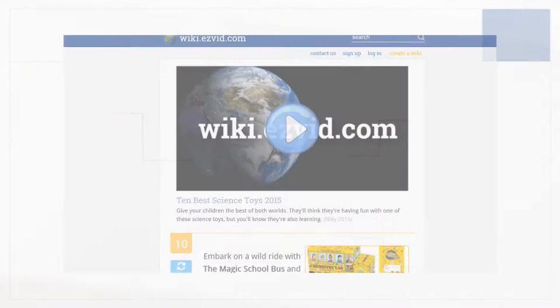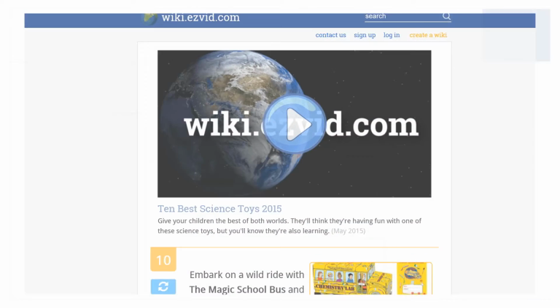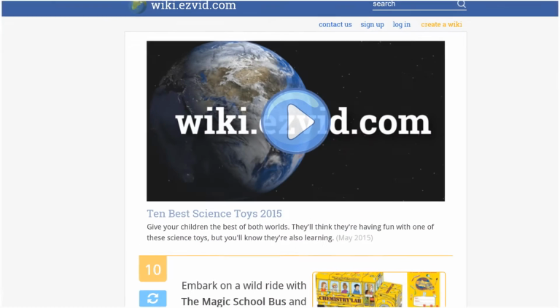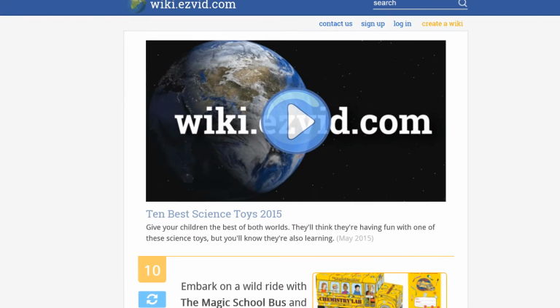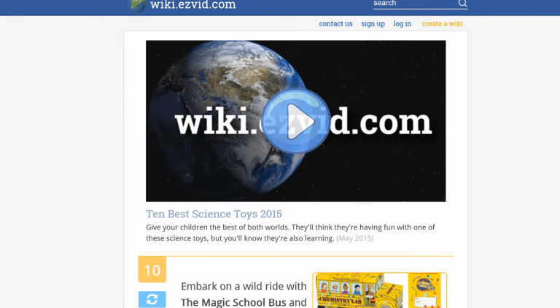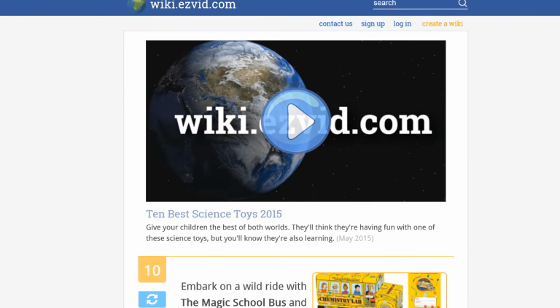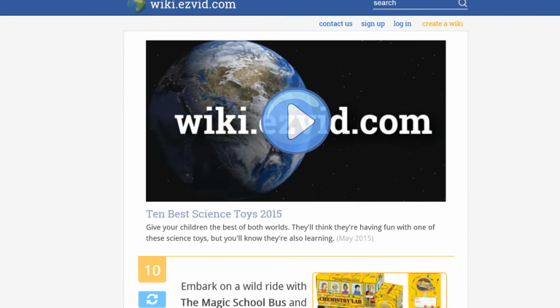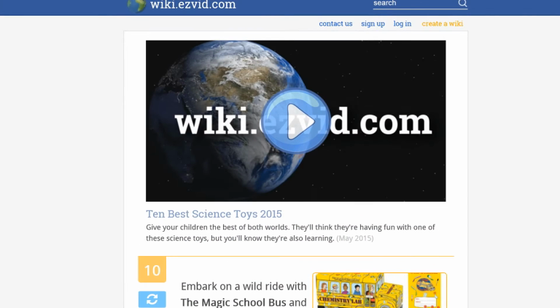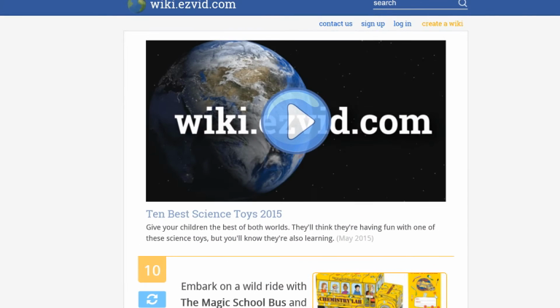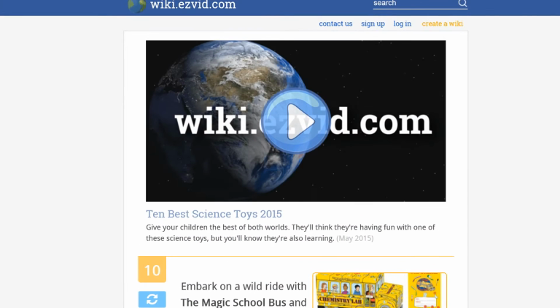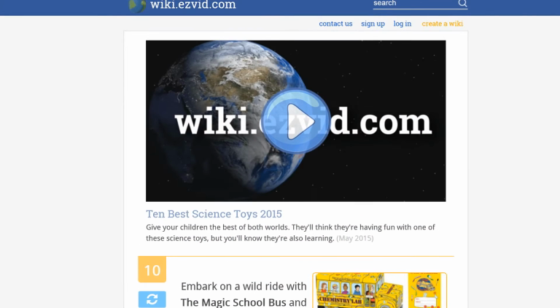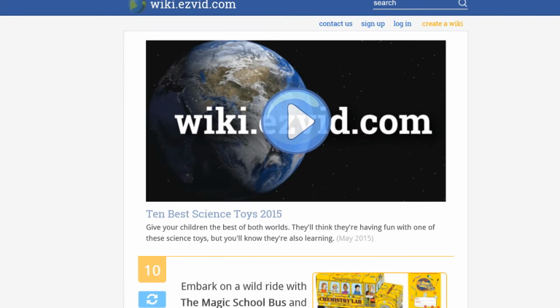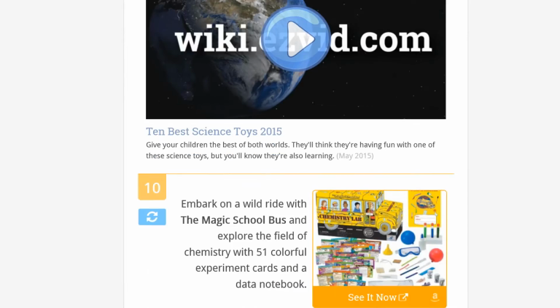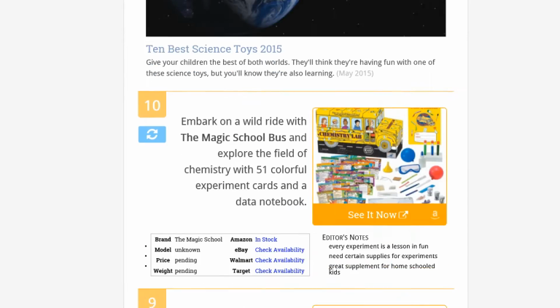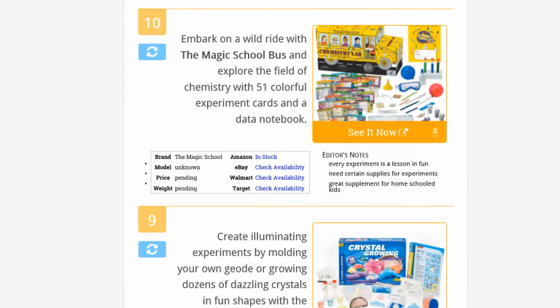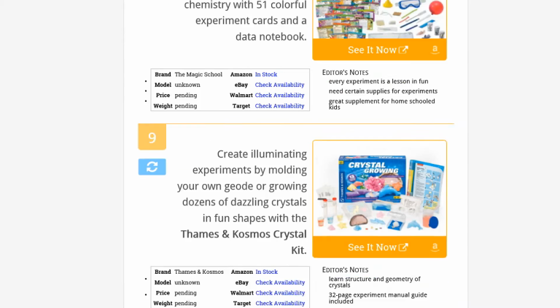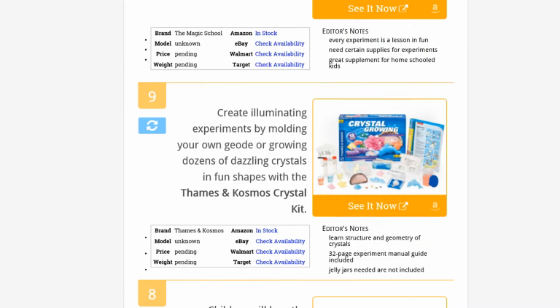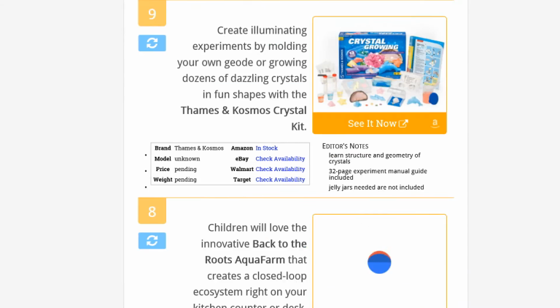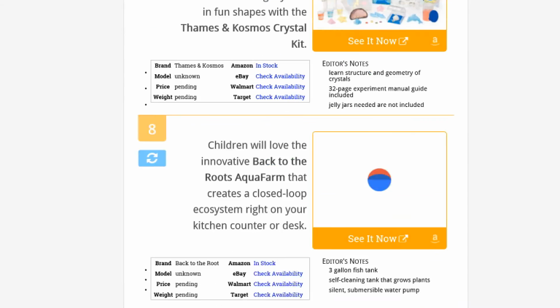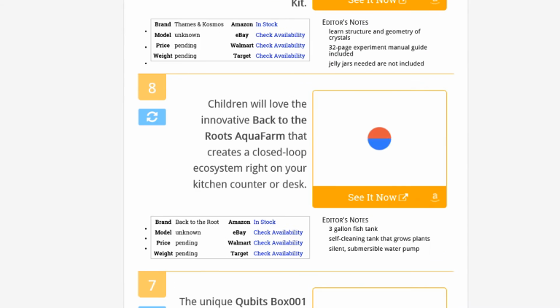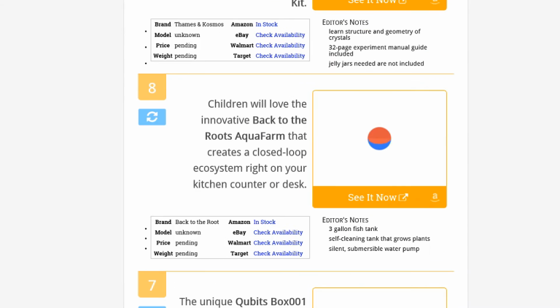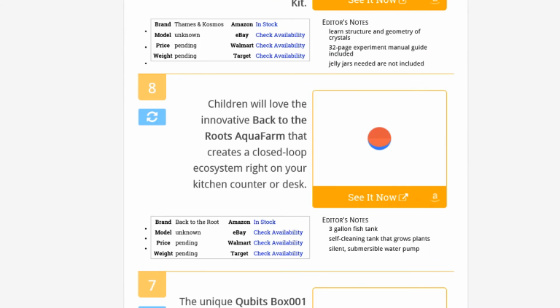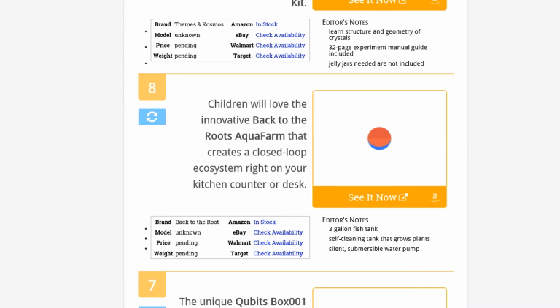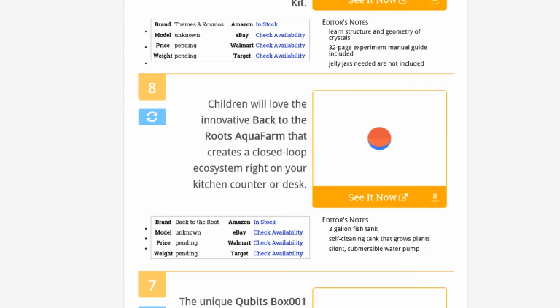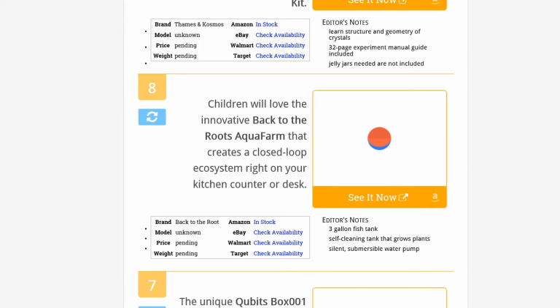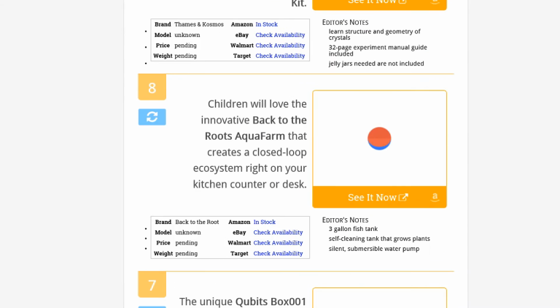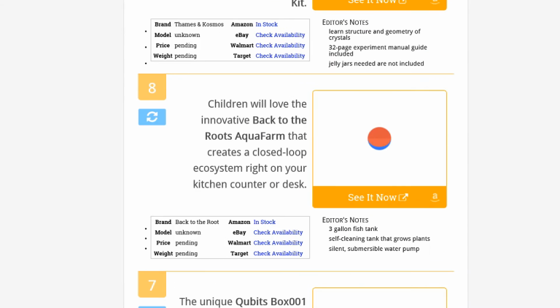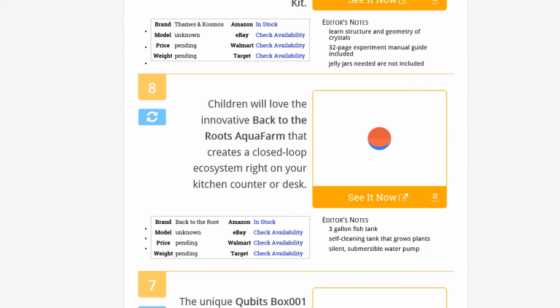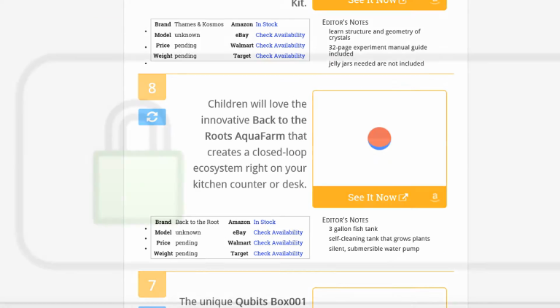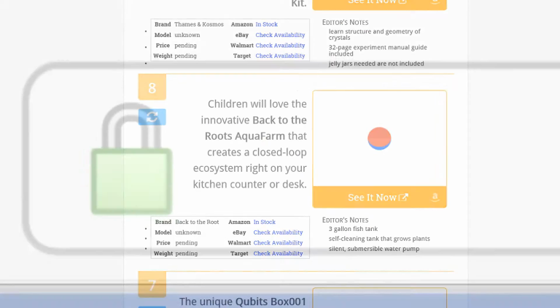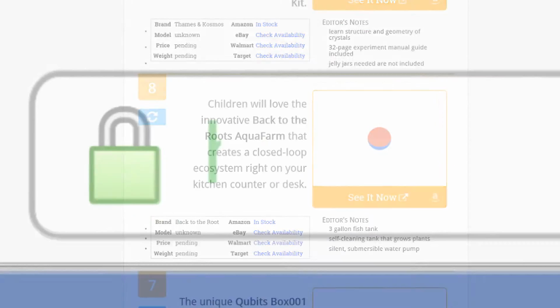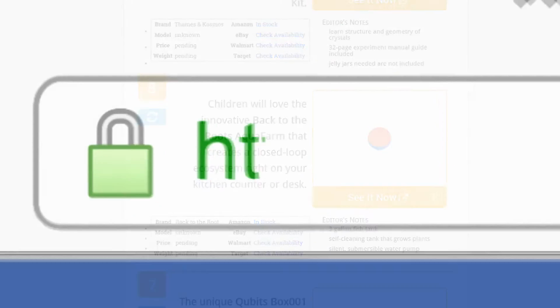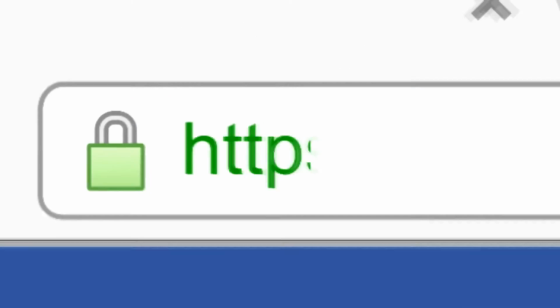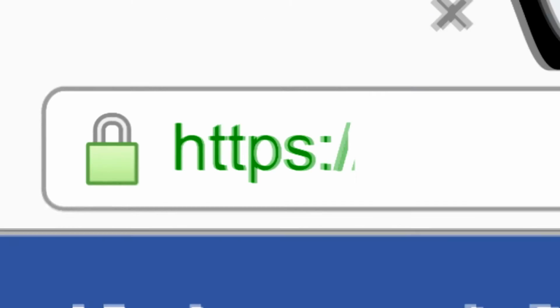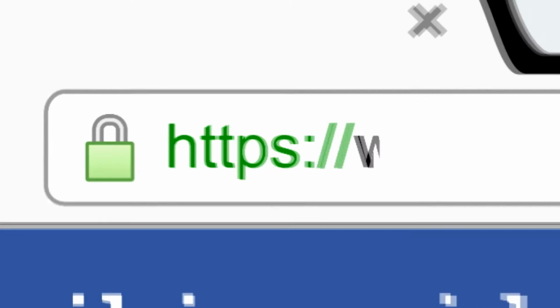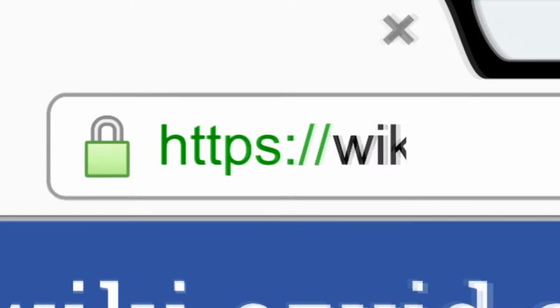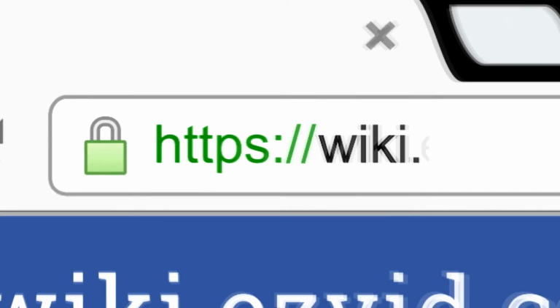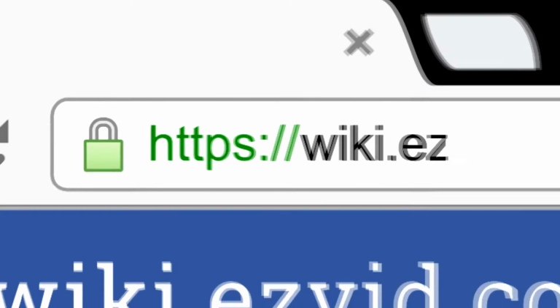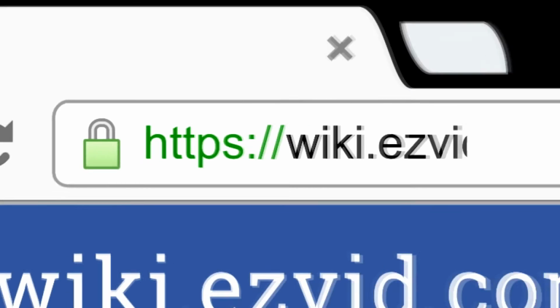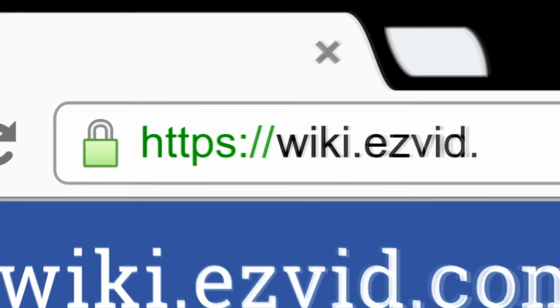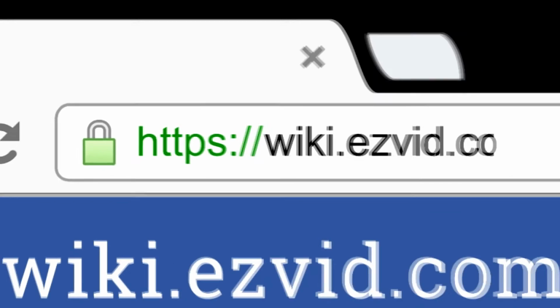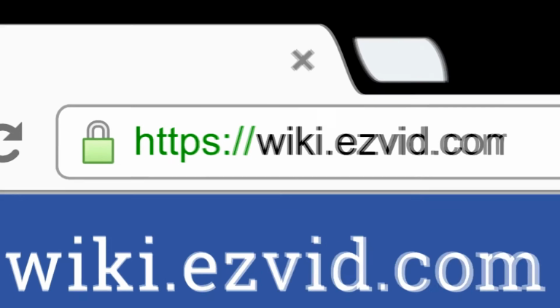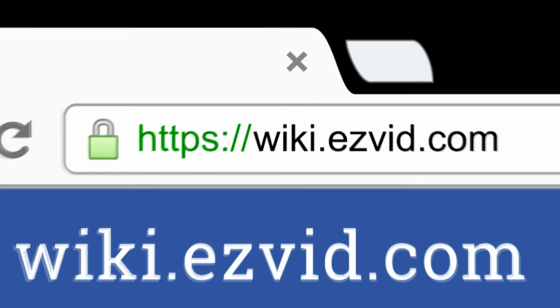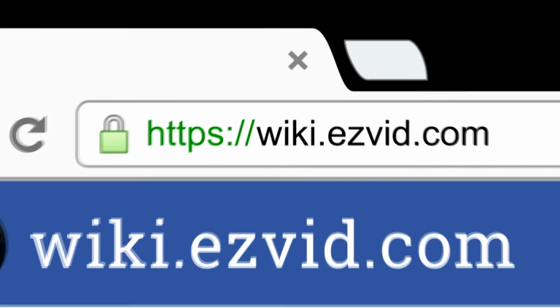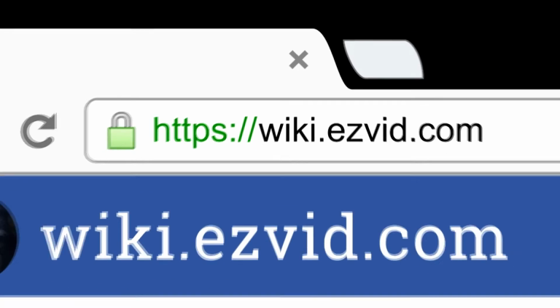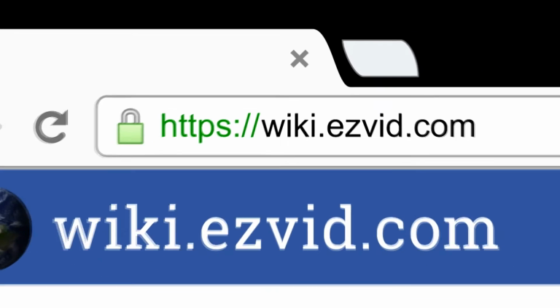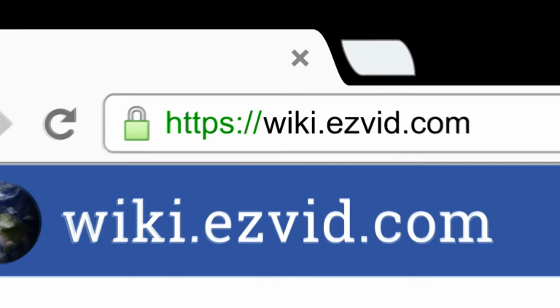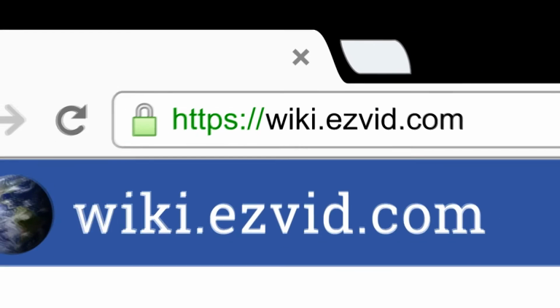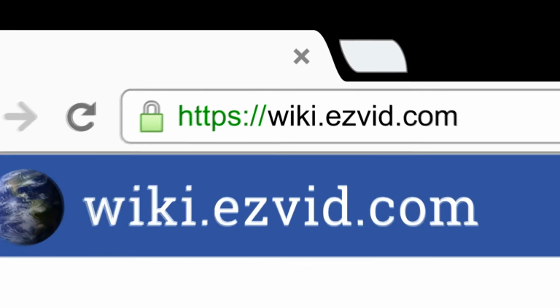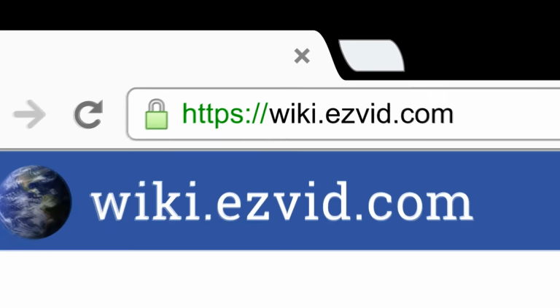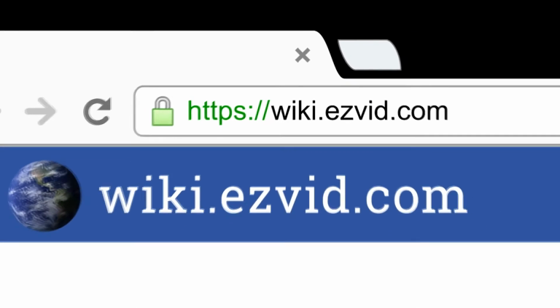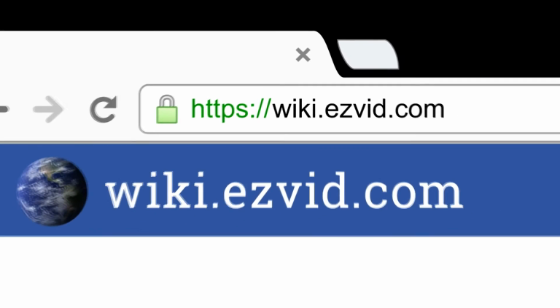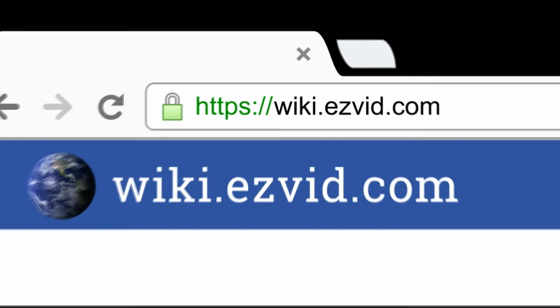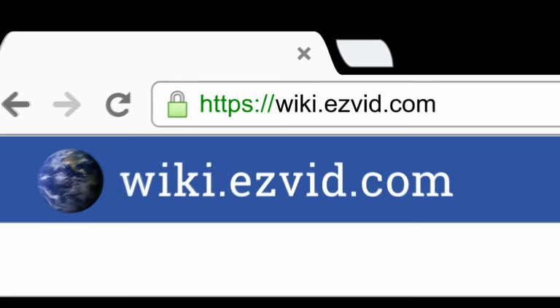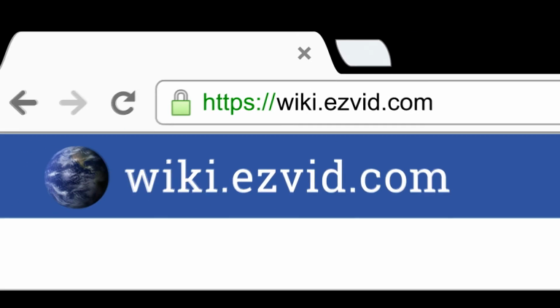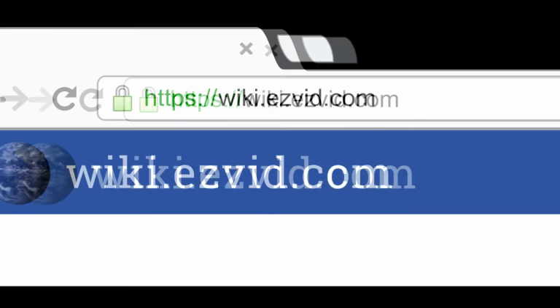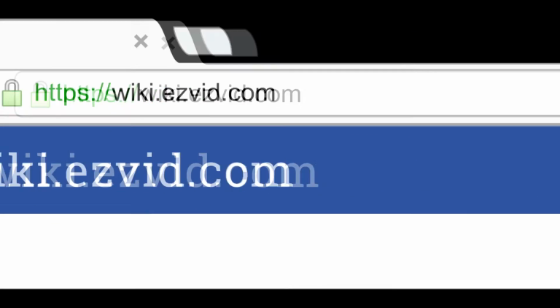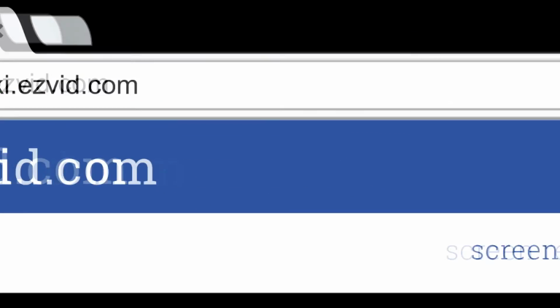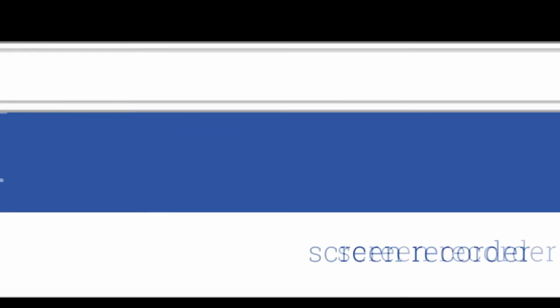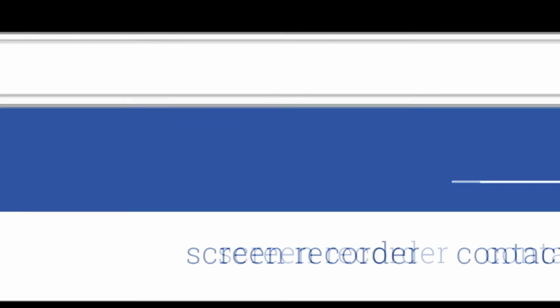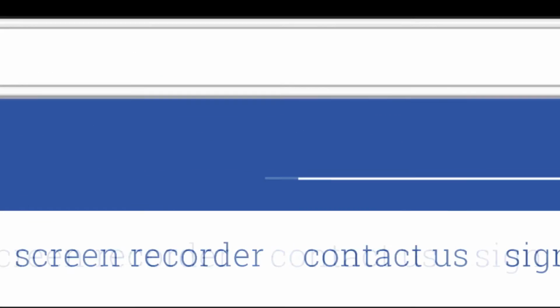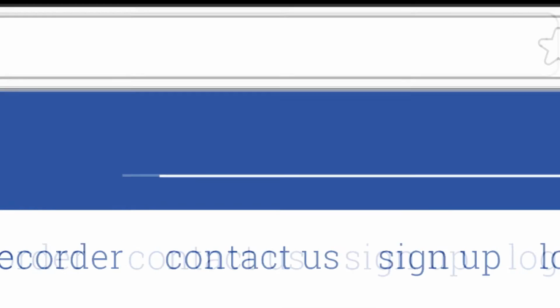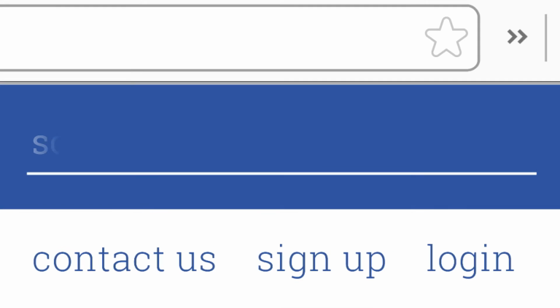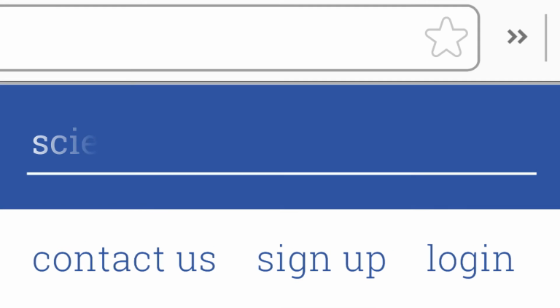To see all this stuff, go to wiki.easyvid.com and search for science toys, or click beneath this video.